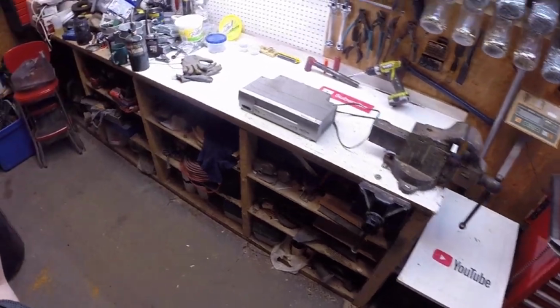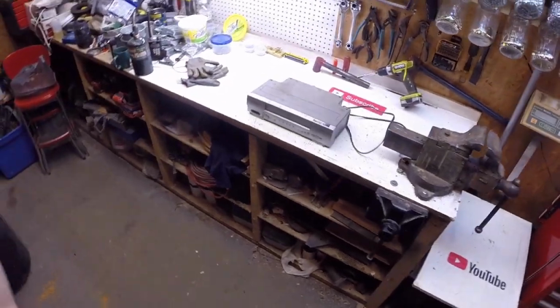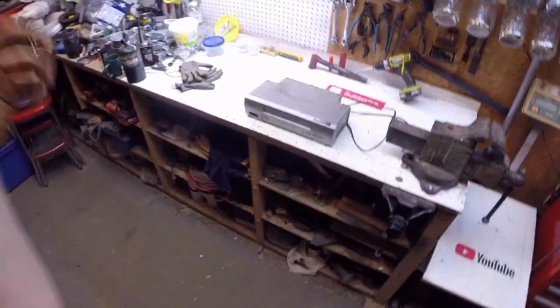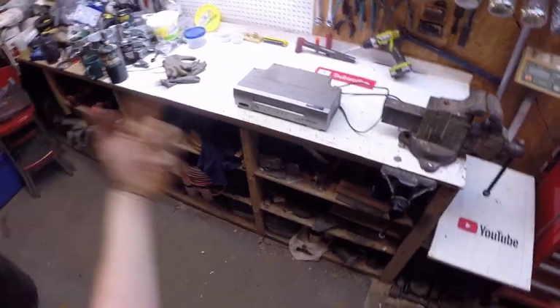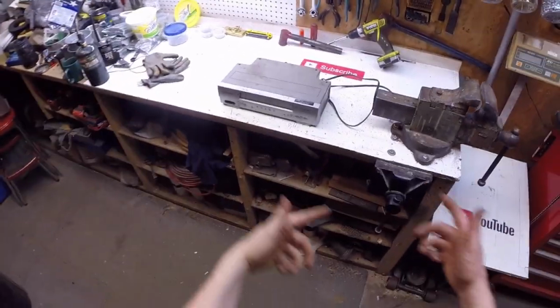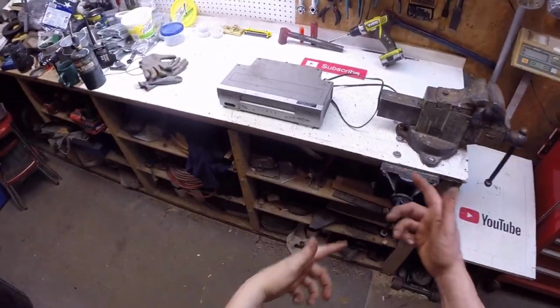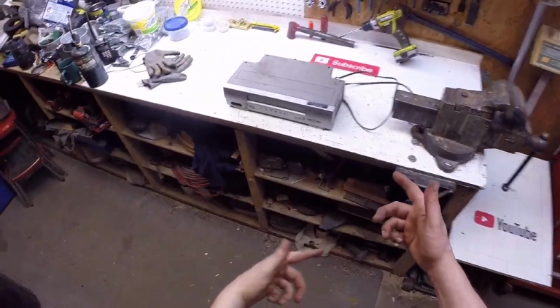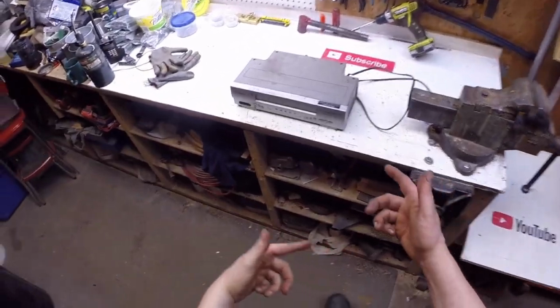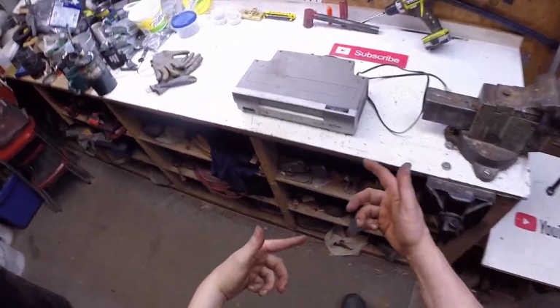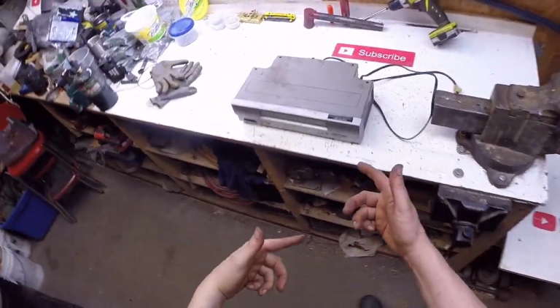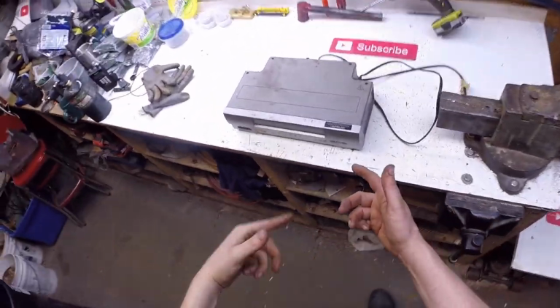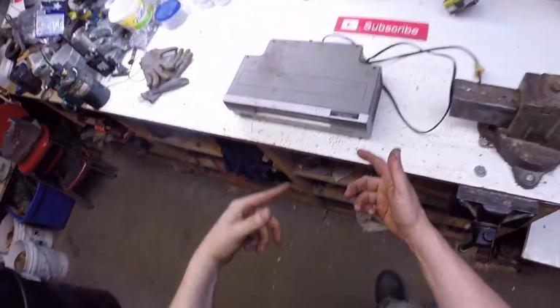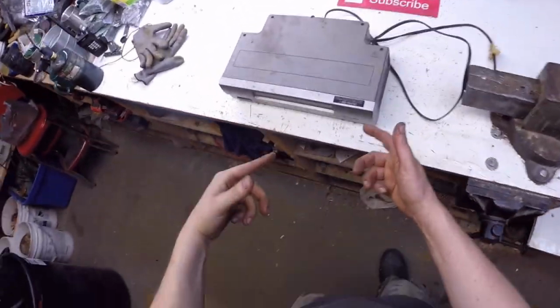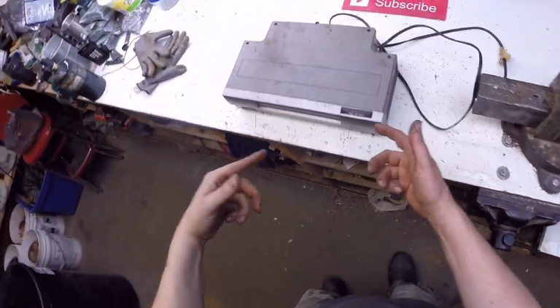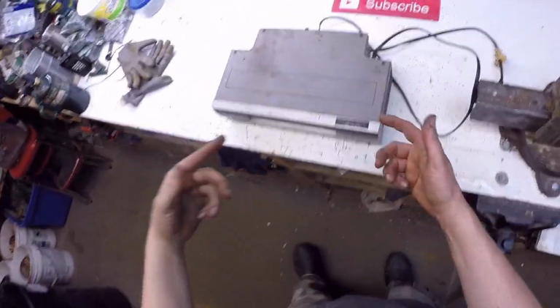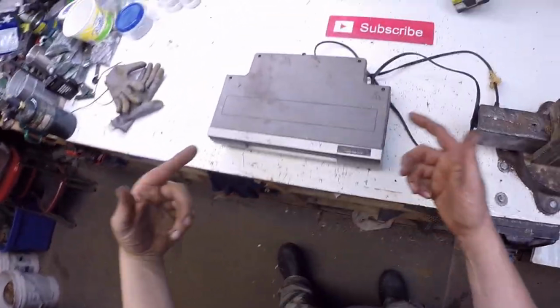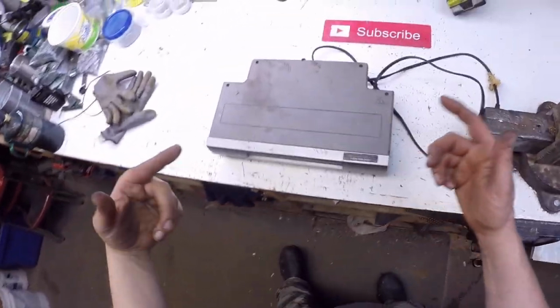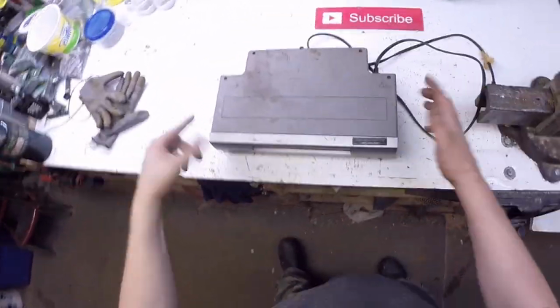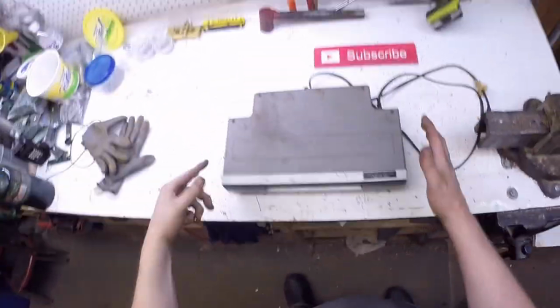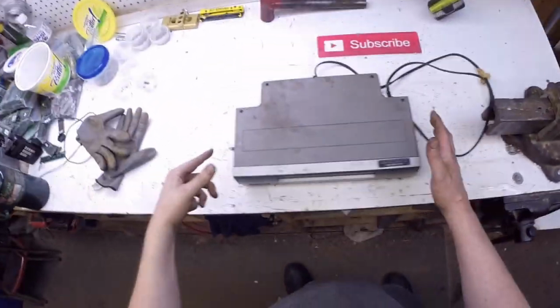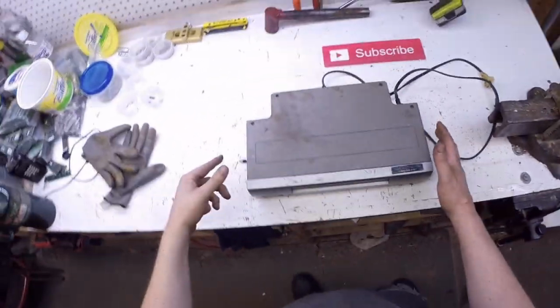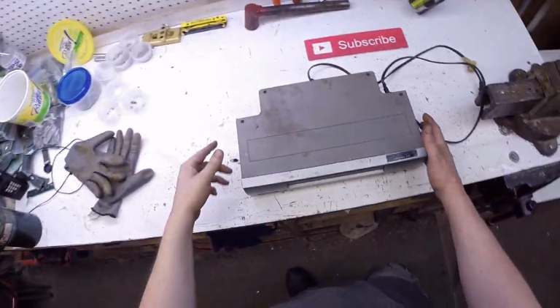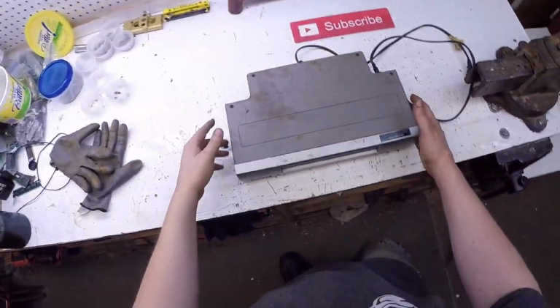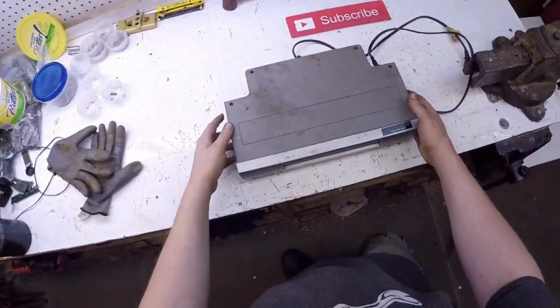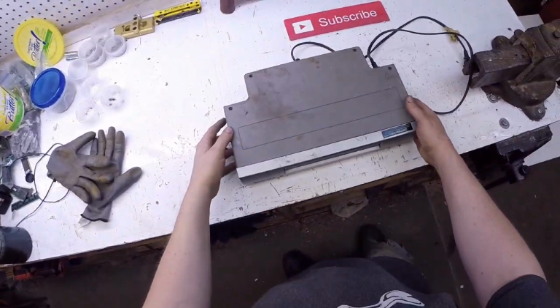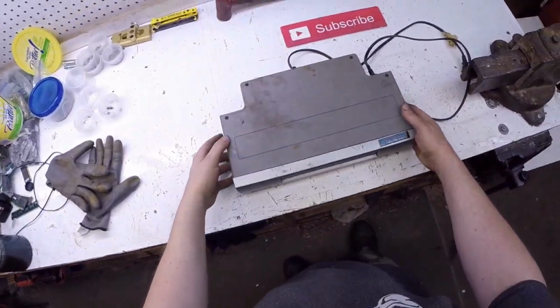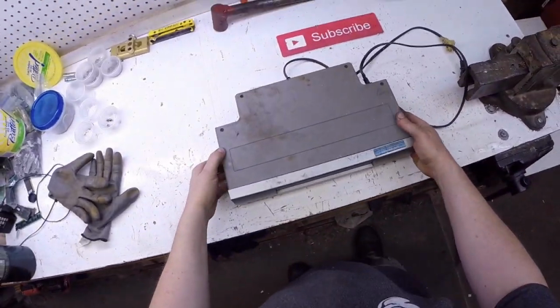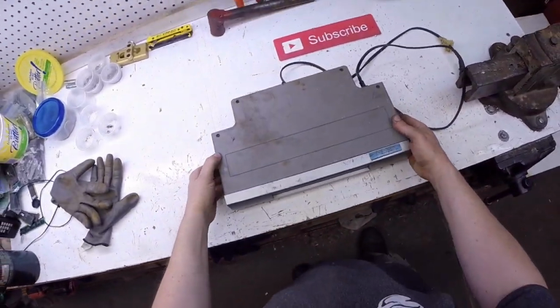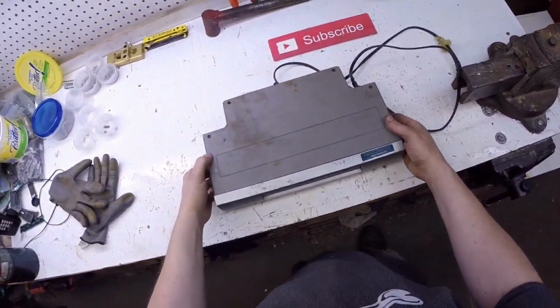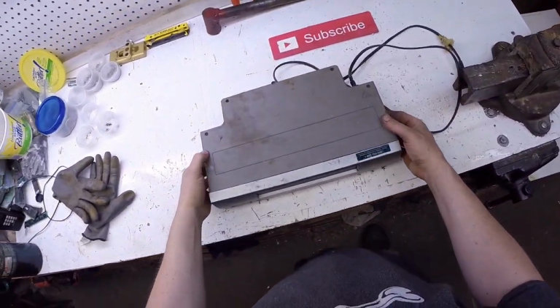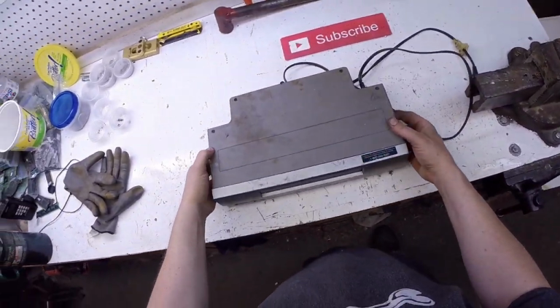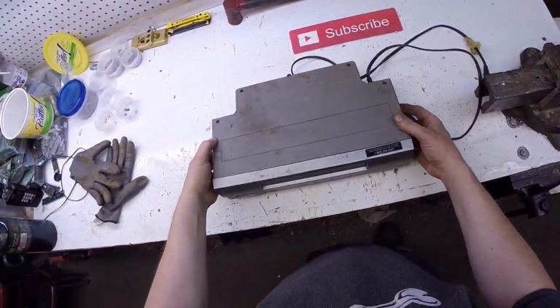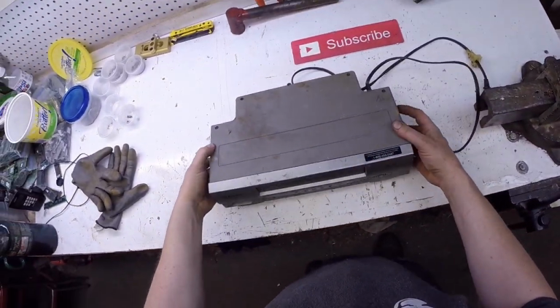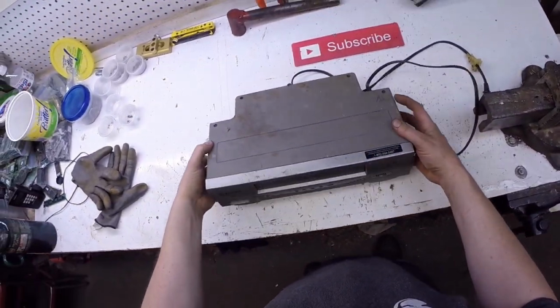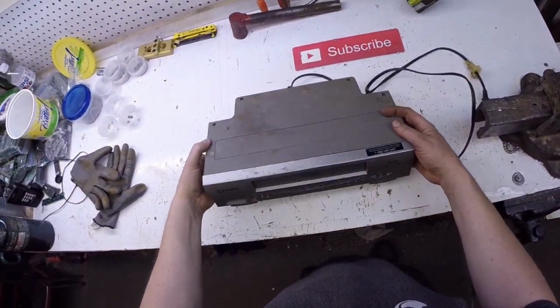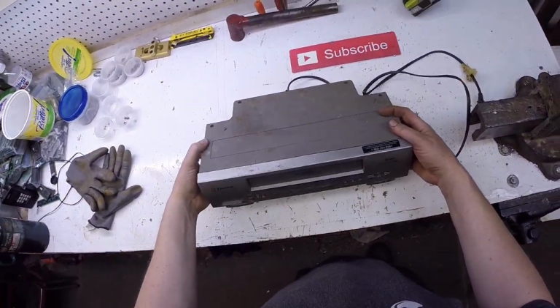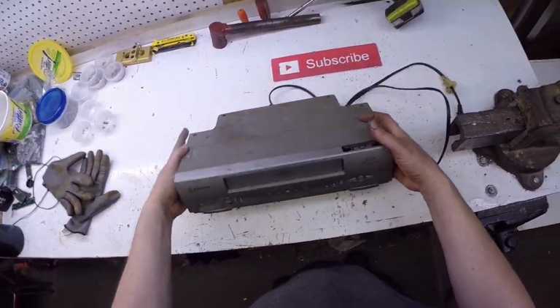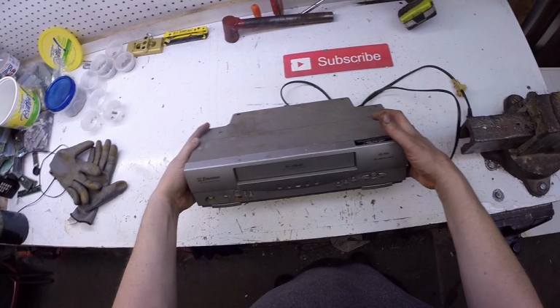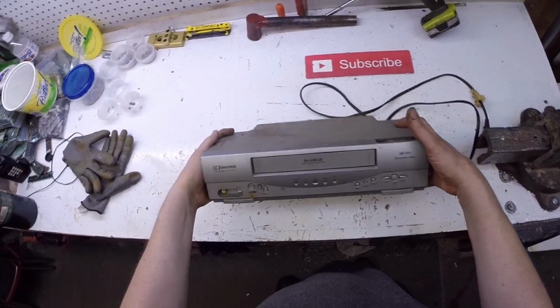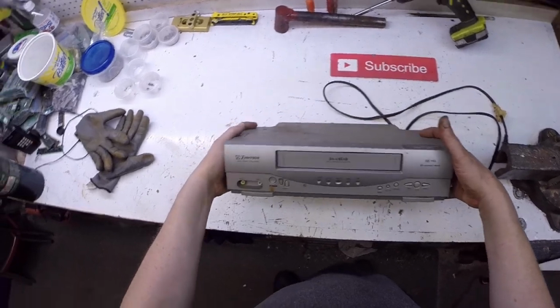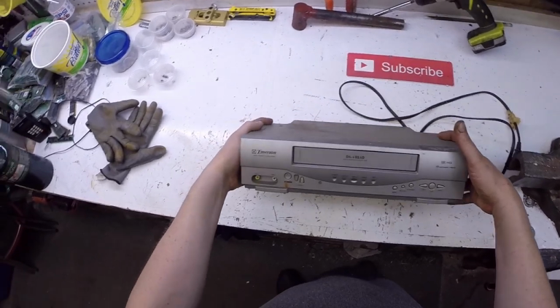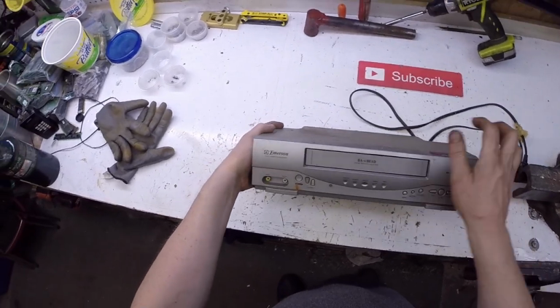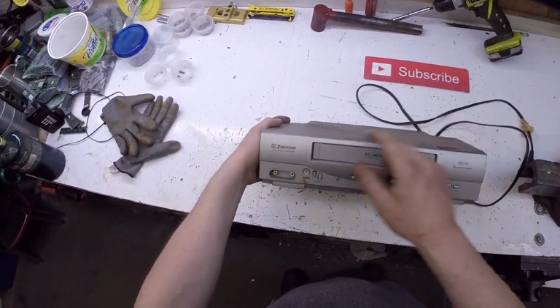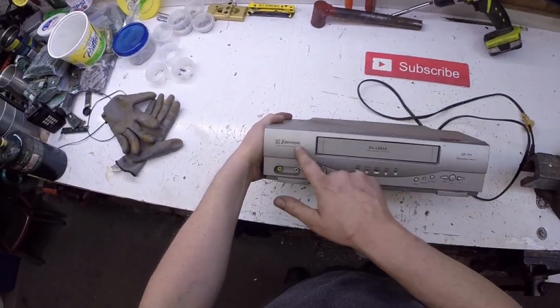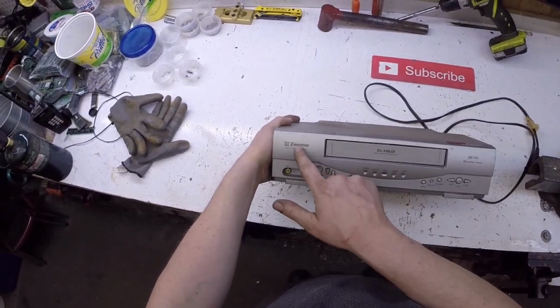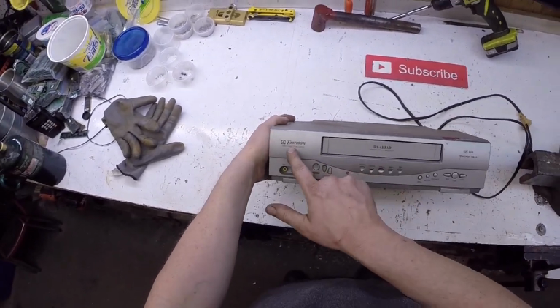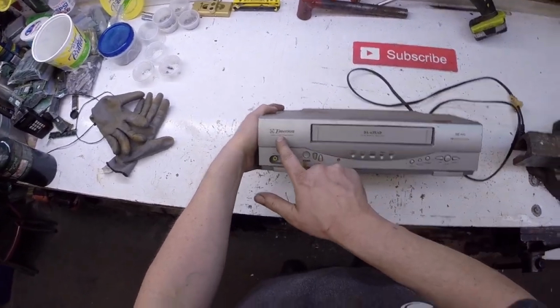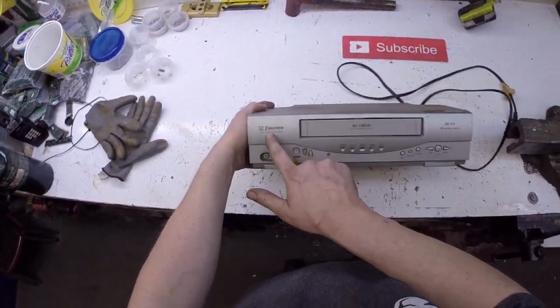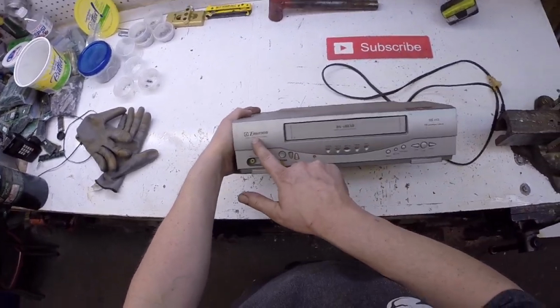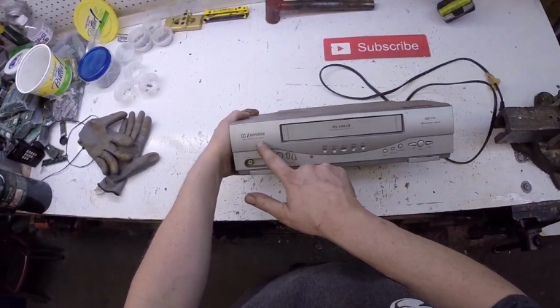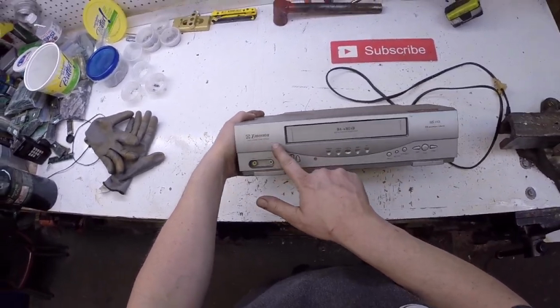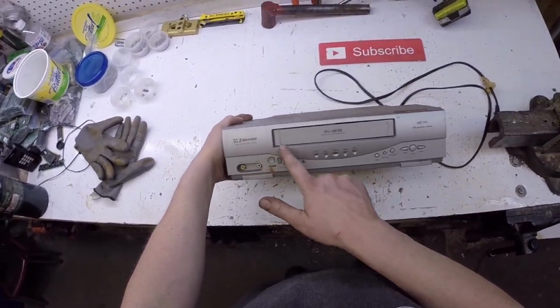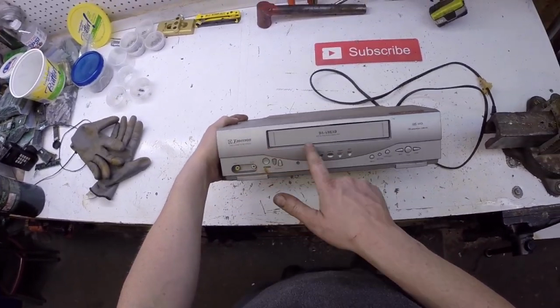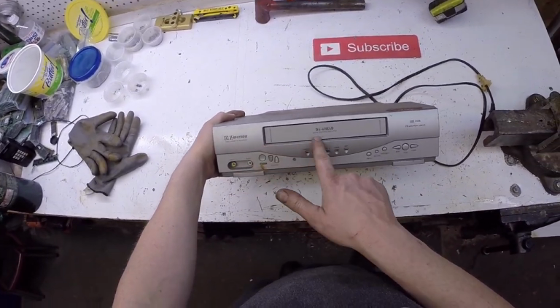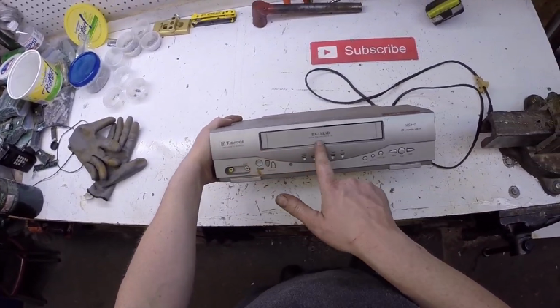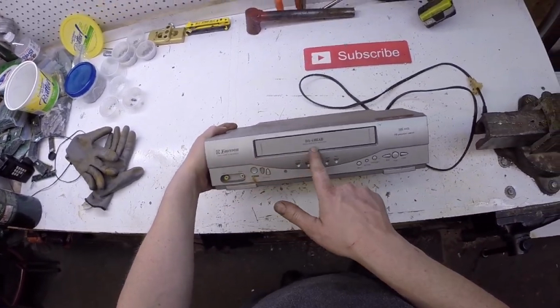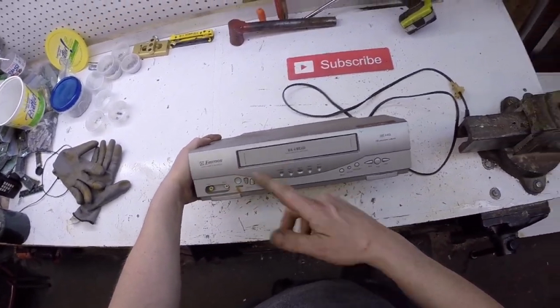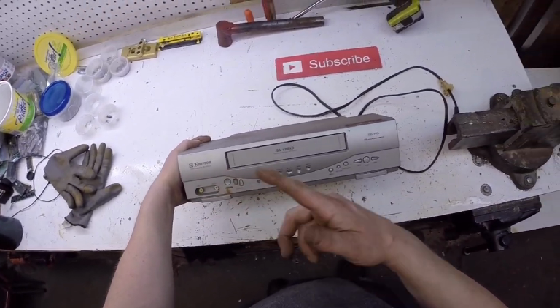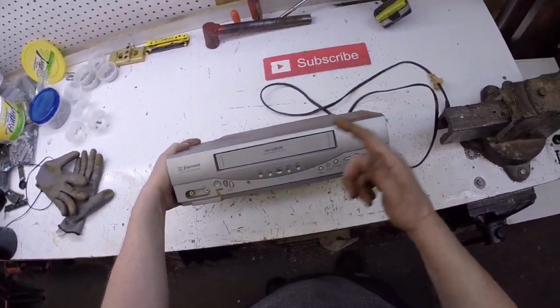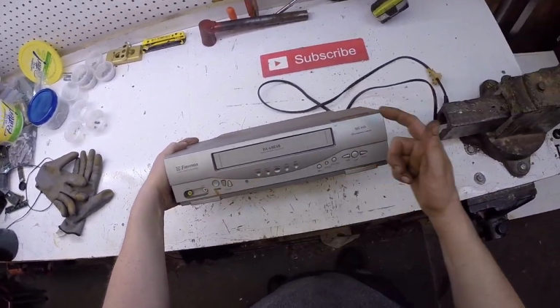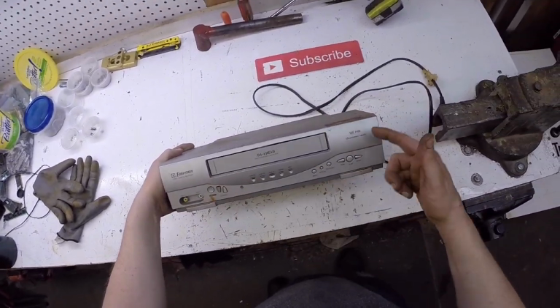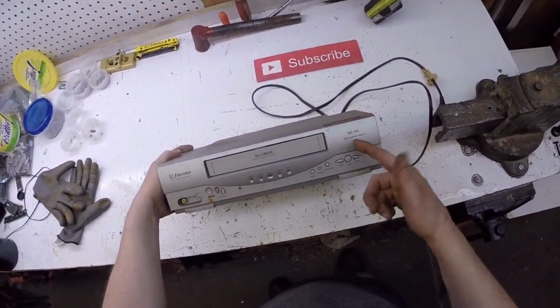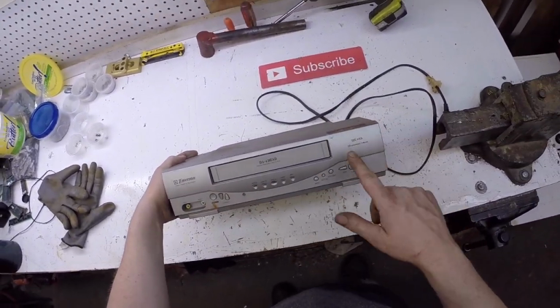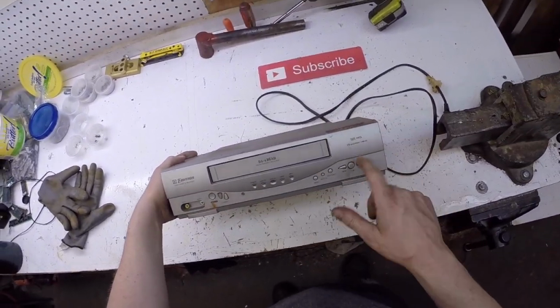Hello, scrappers! Tonight, I'm going to be scrapping this. This is an Emerson forehead VCR.